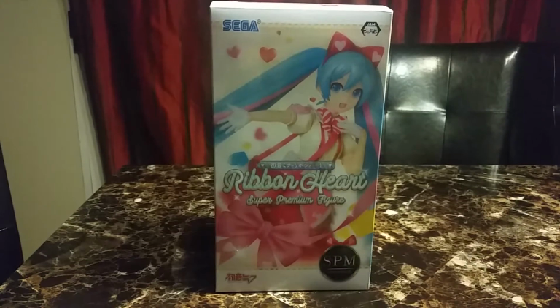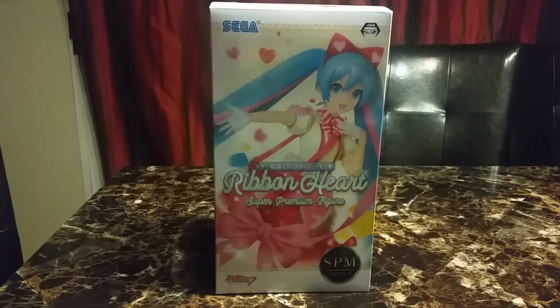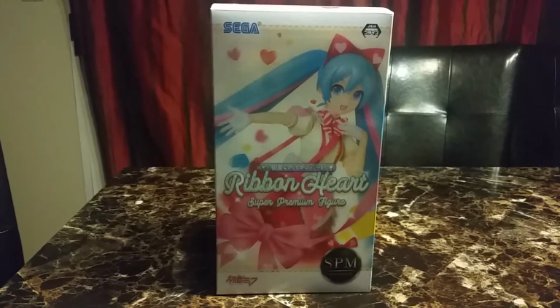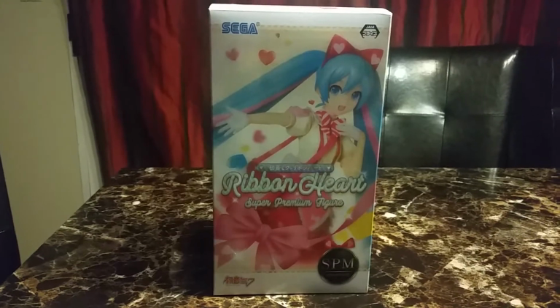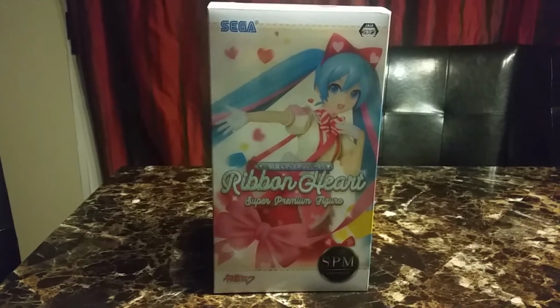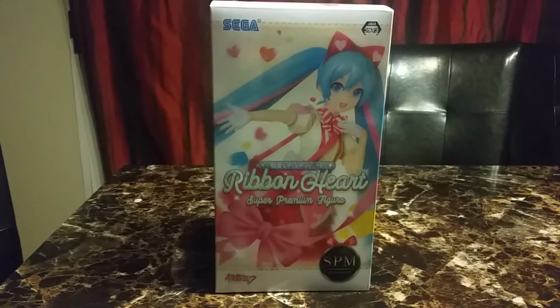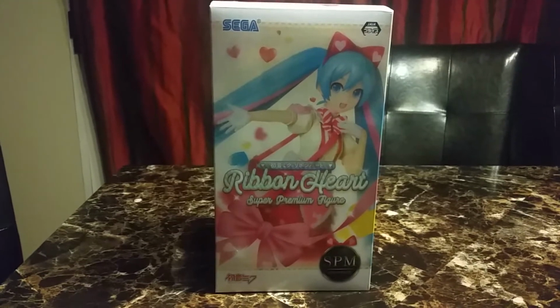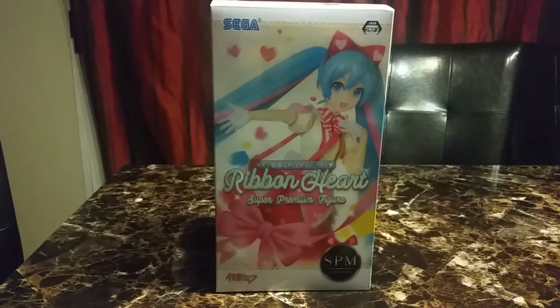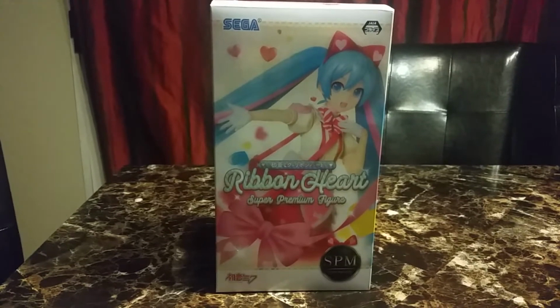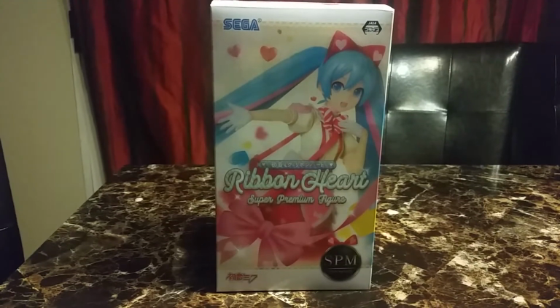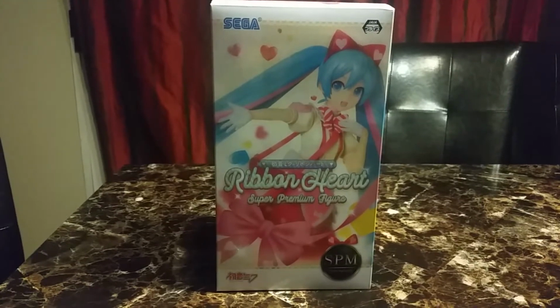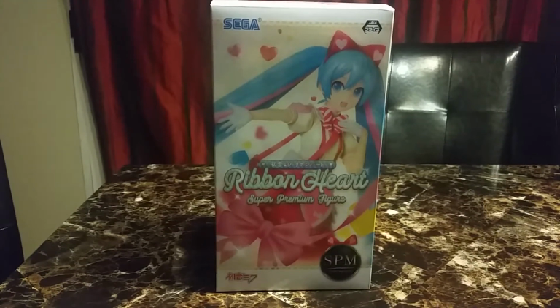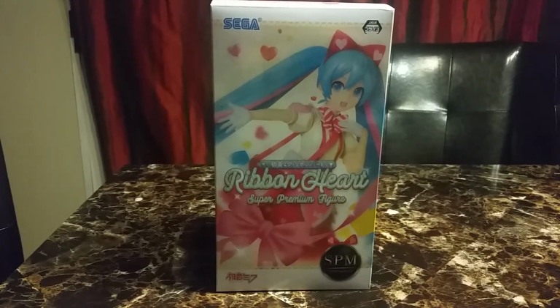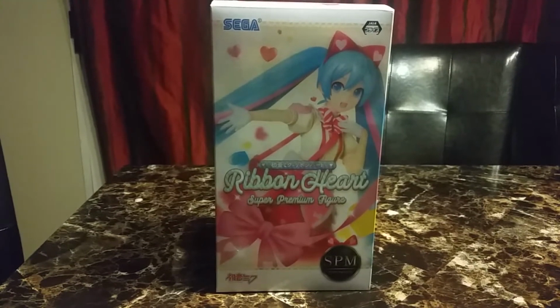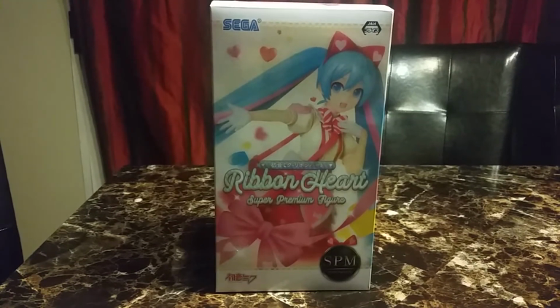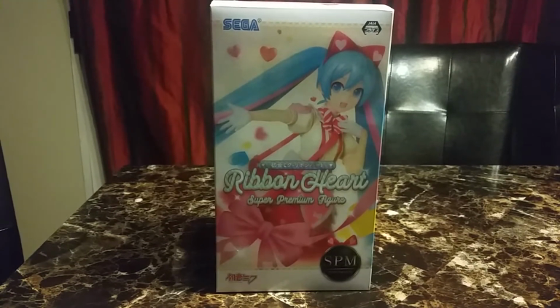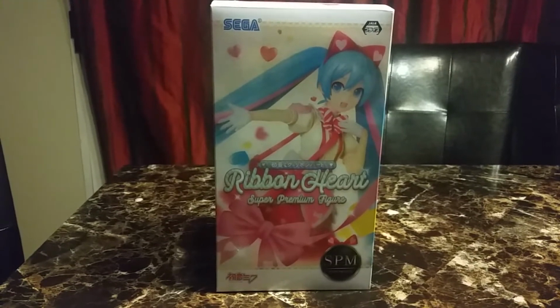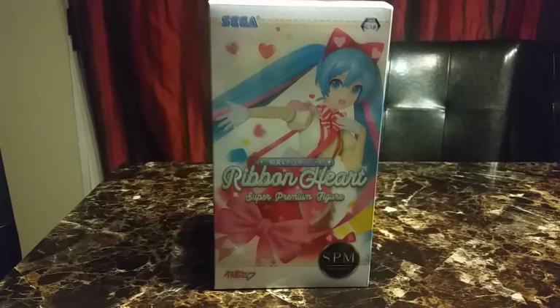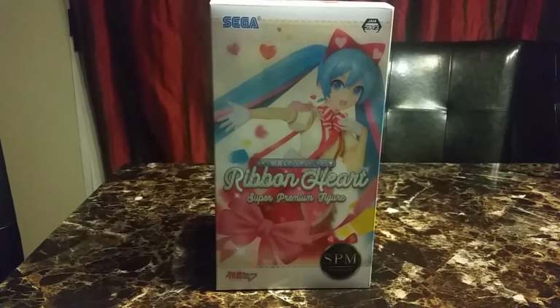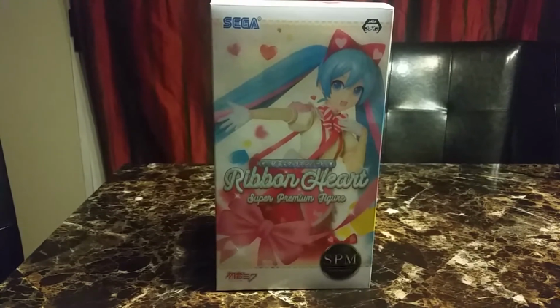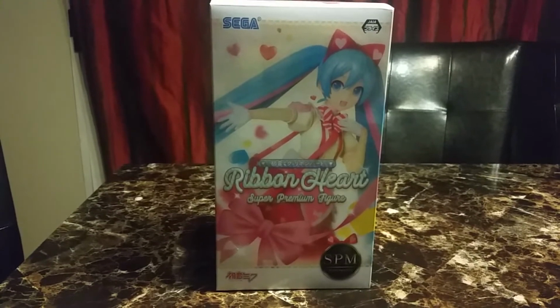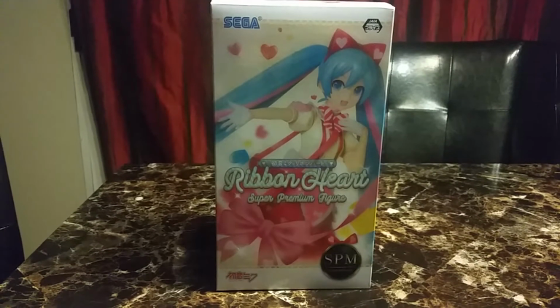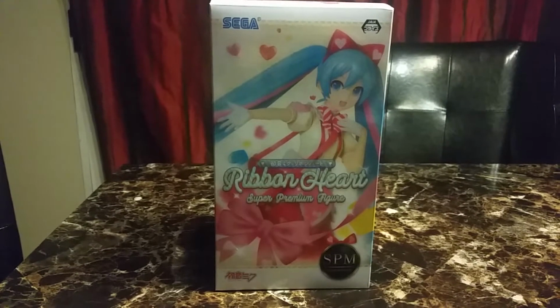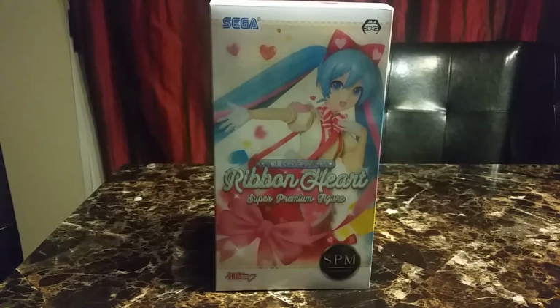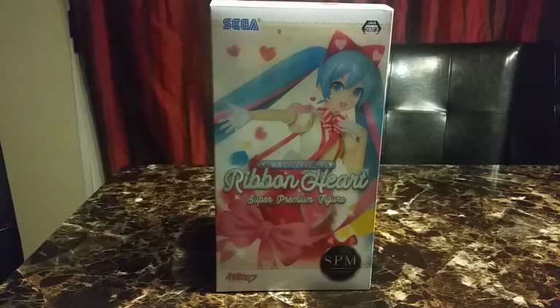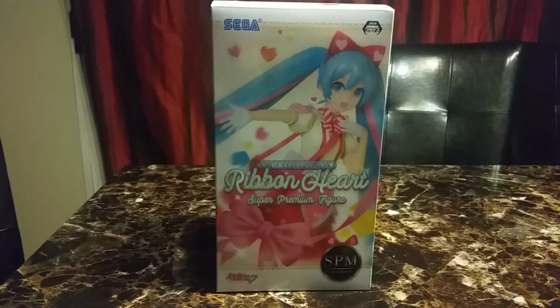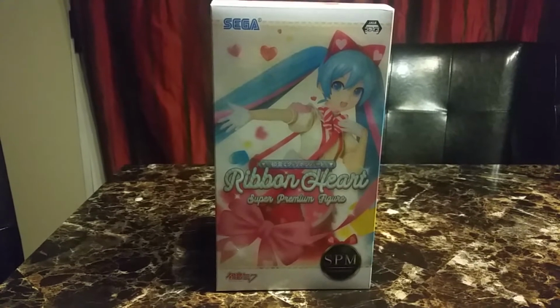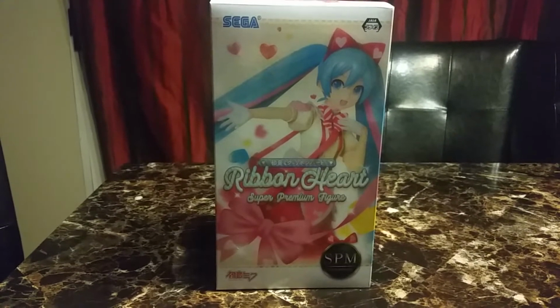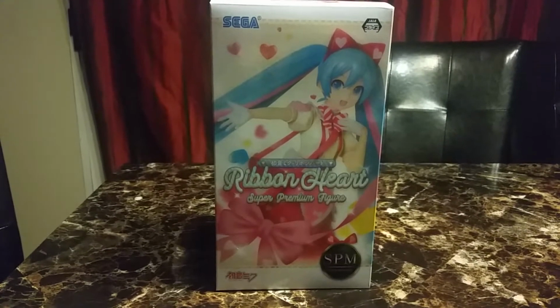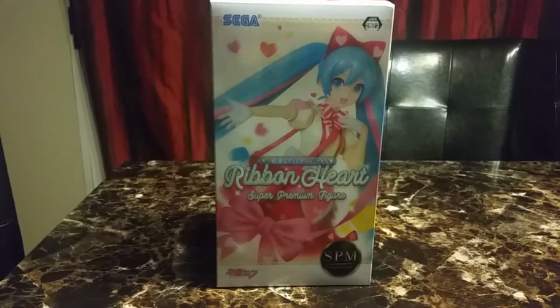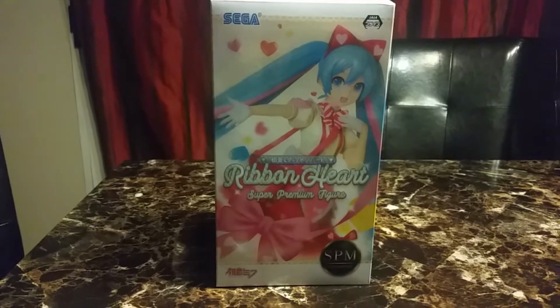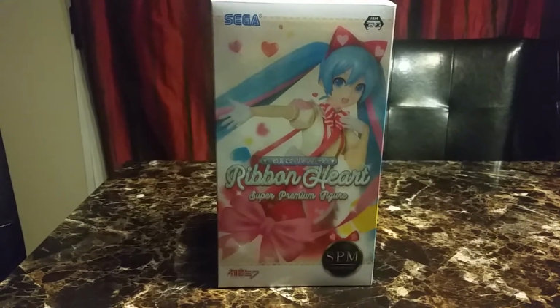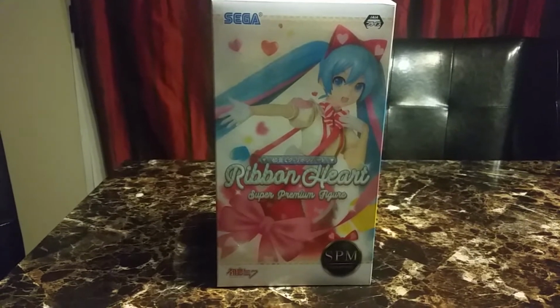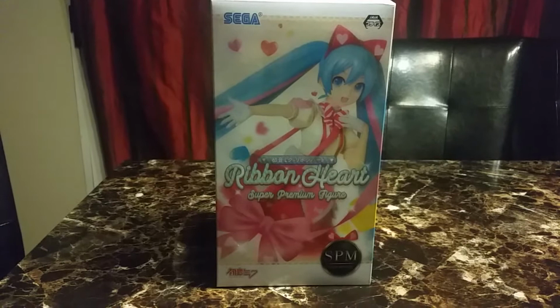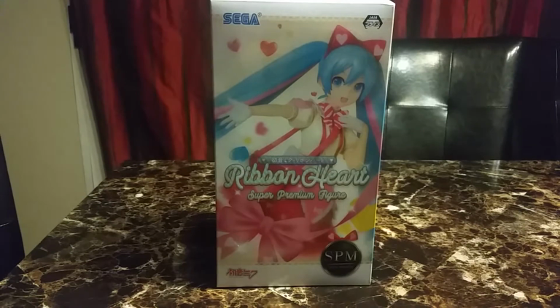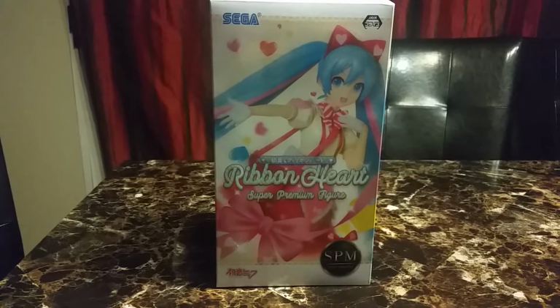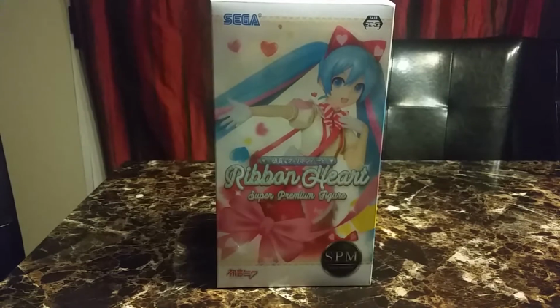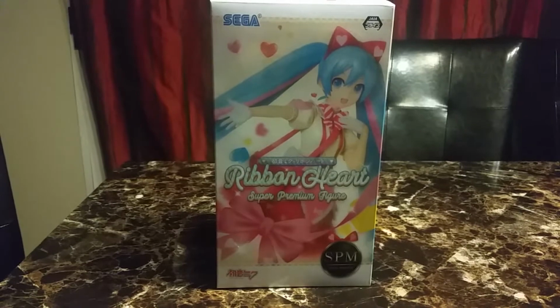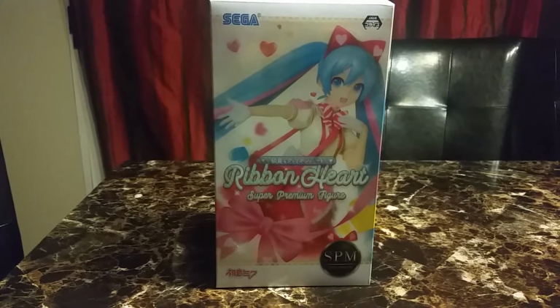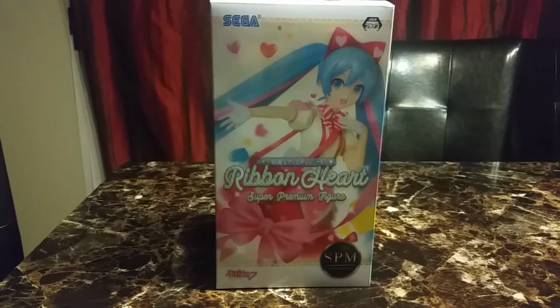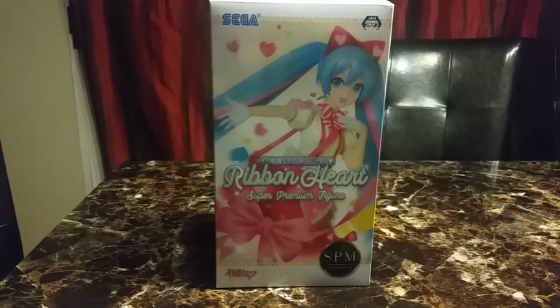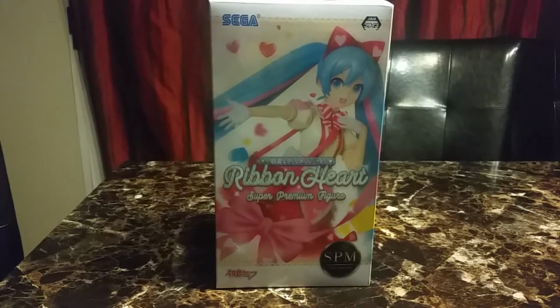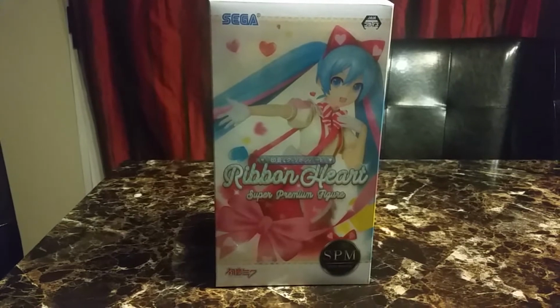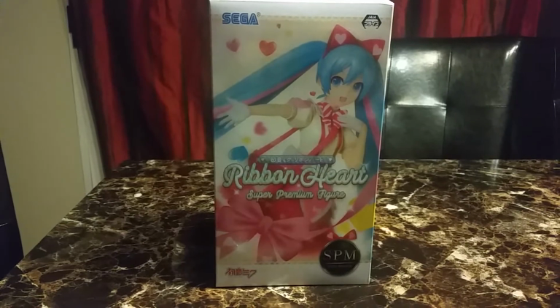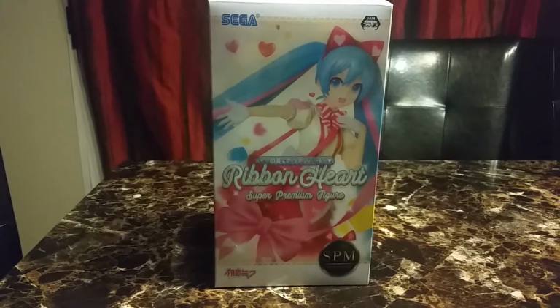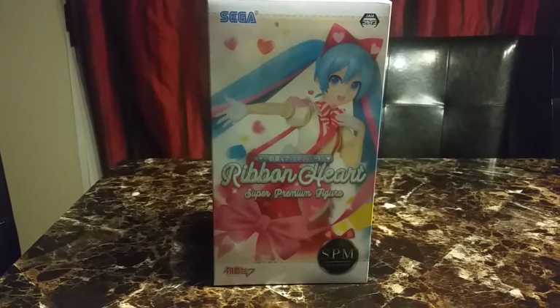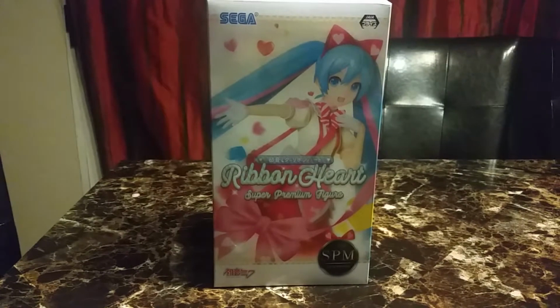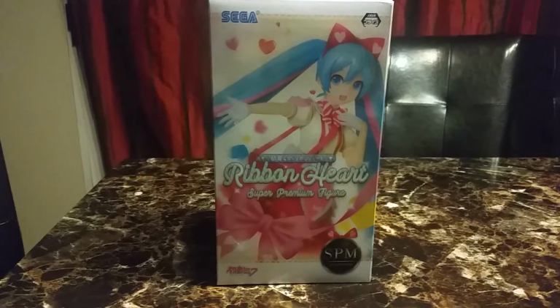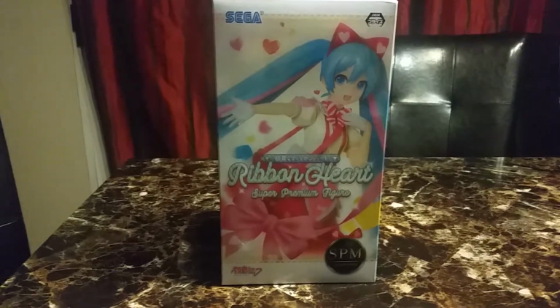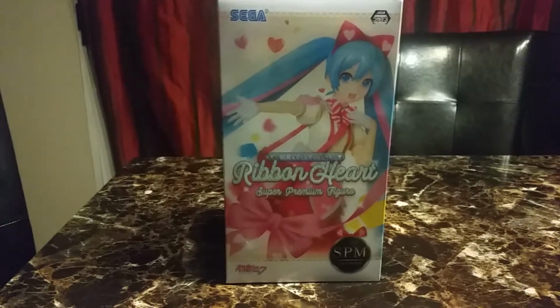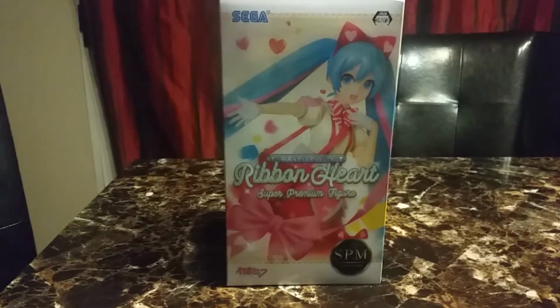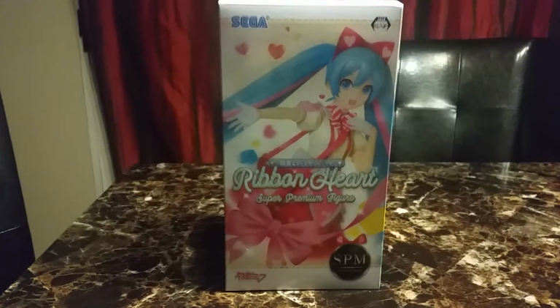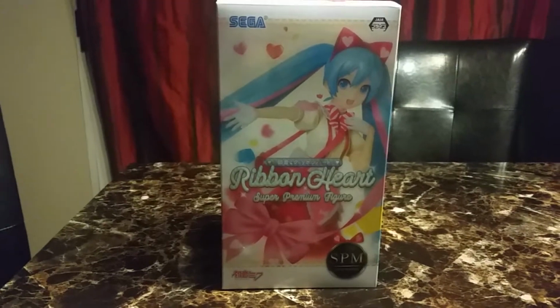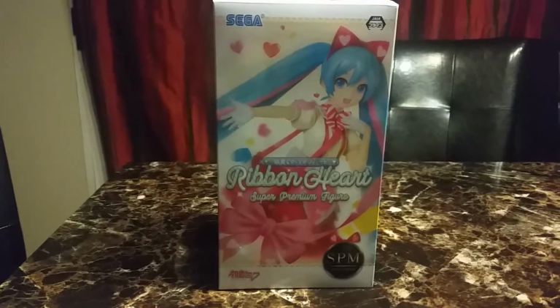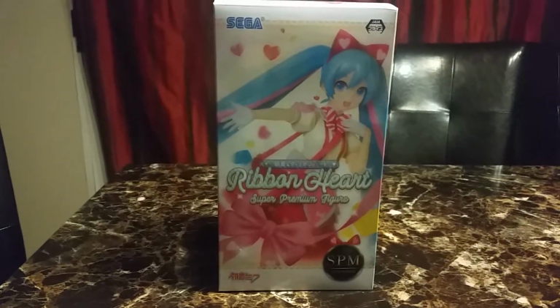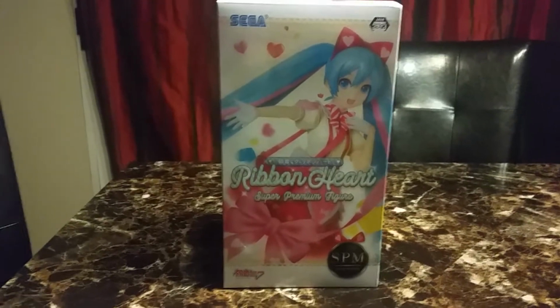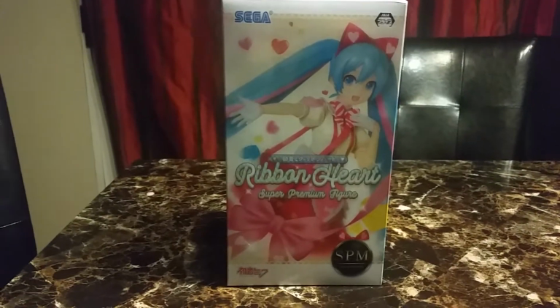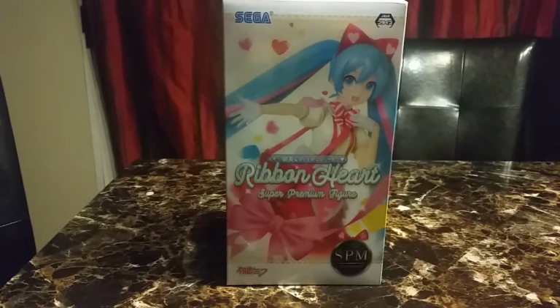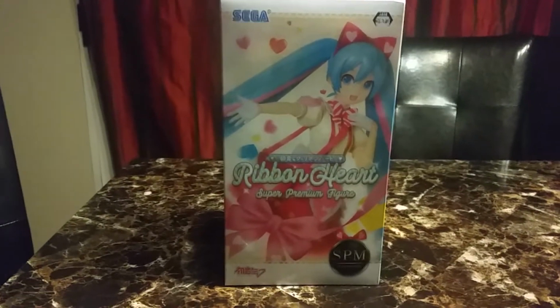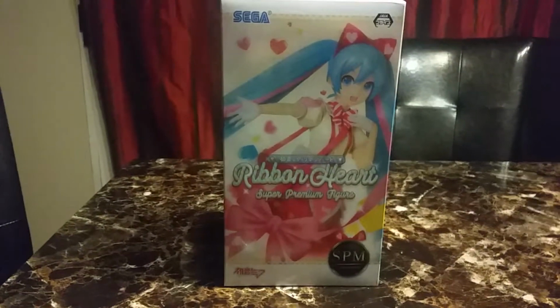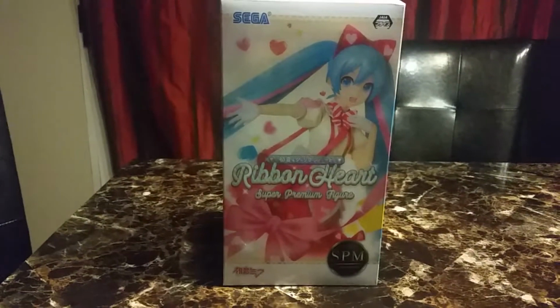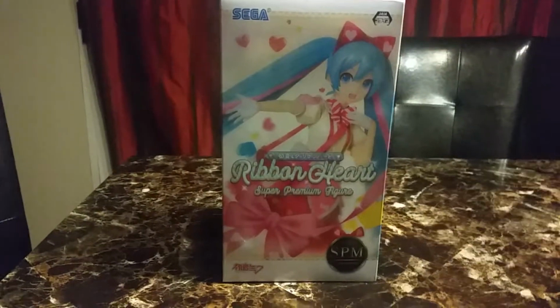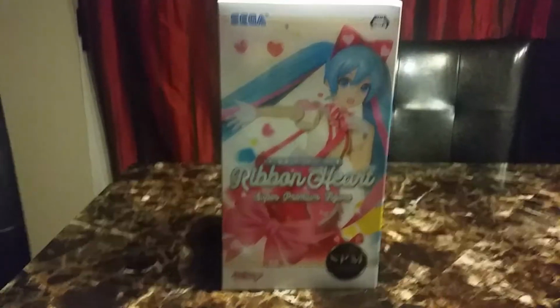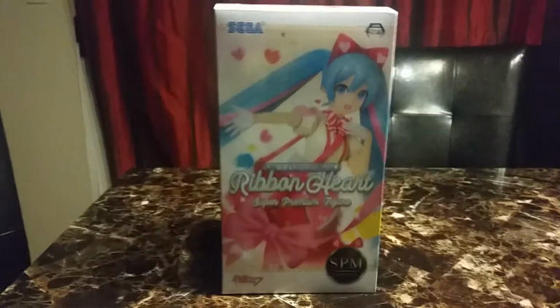Hi and welcome back to another video. Today's video is on the Hatsune Miku ribbon heart super premium figure.